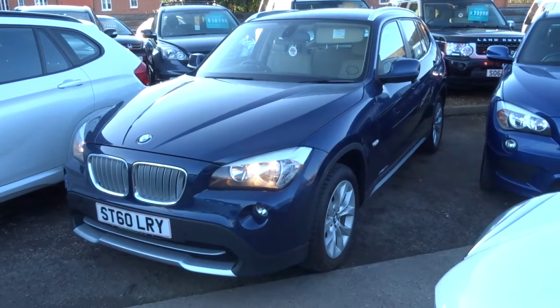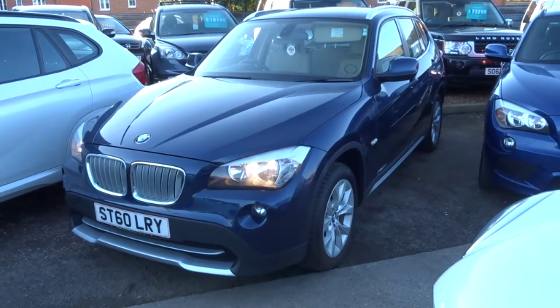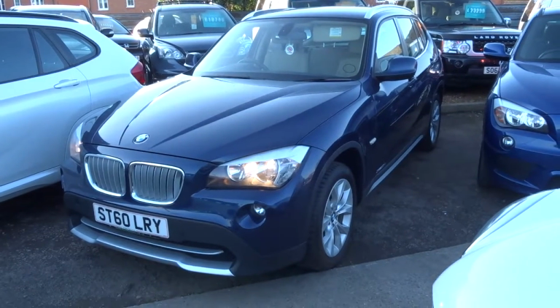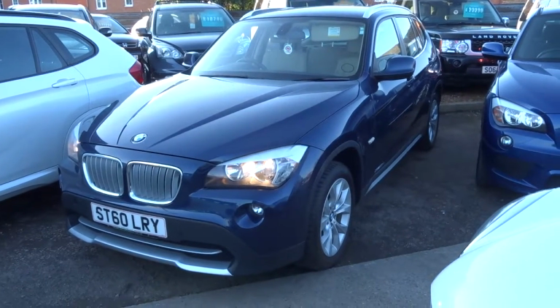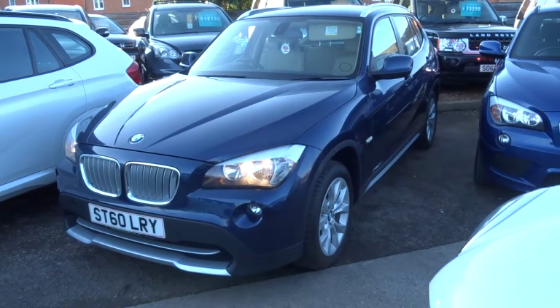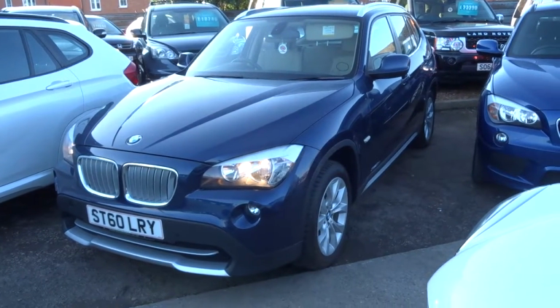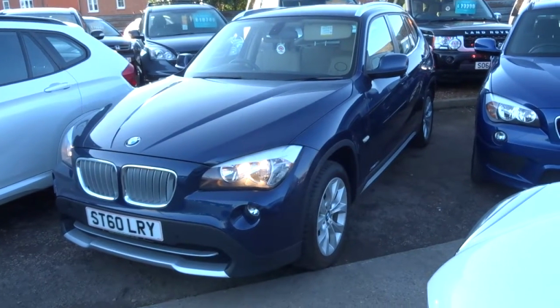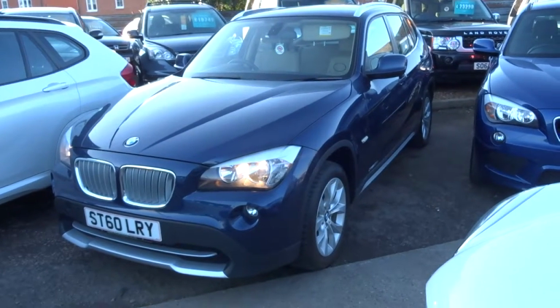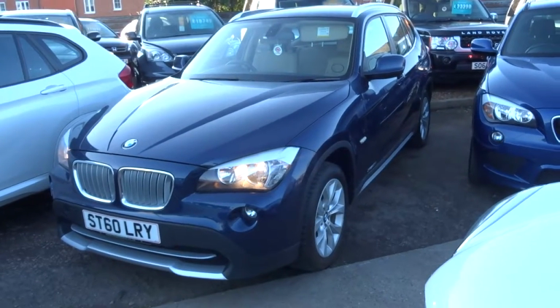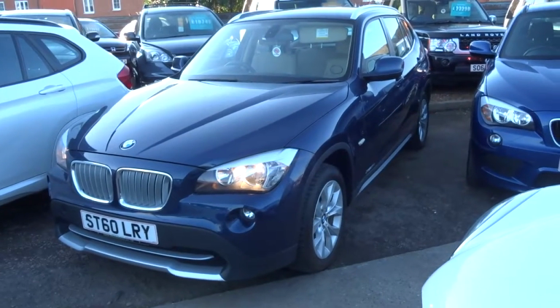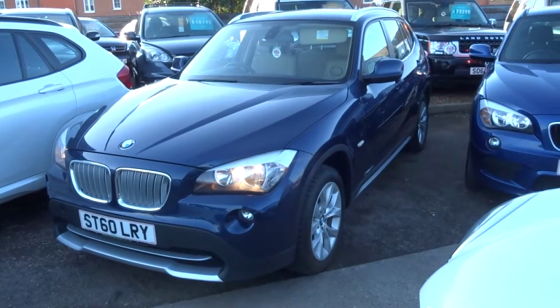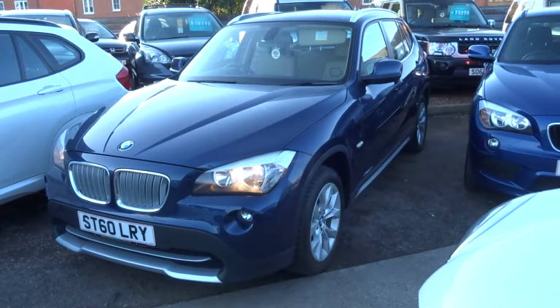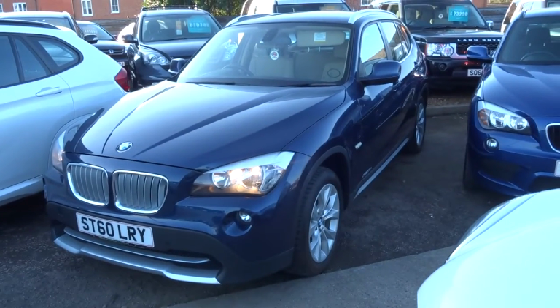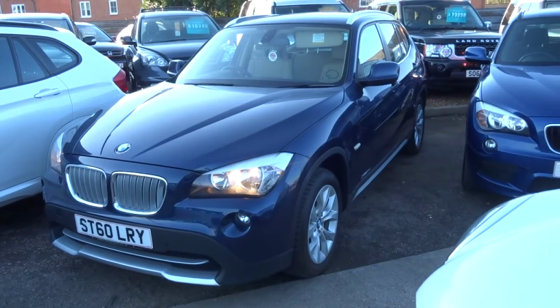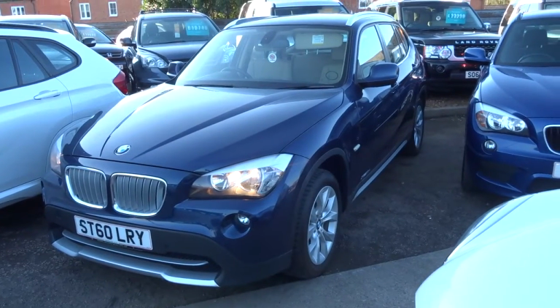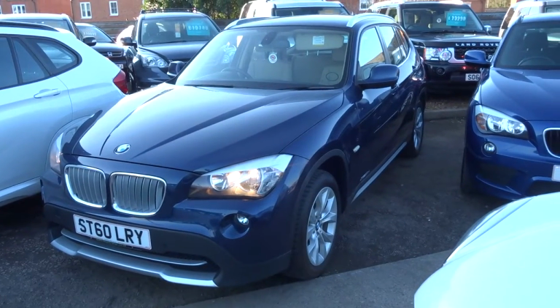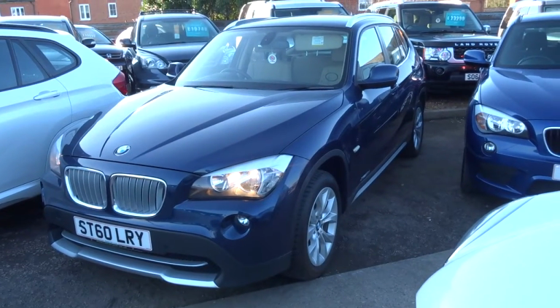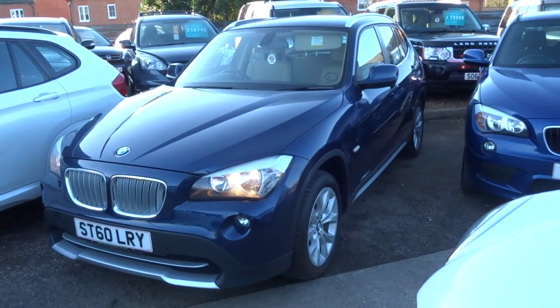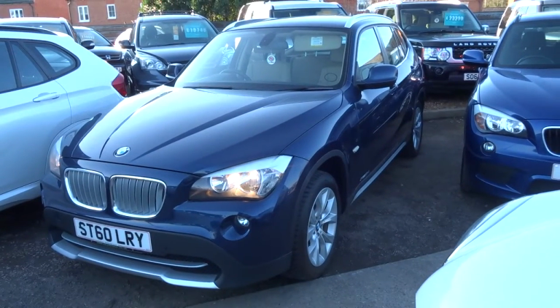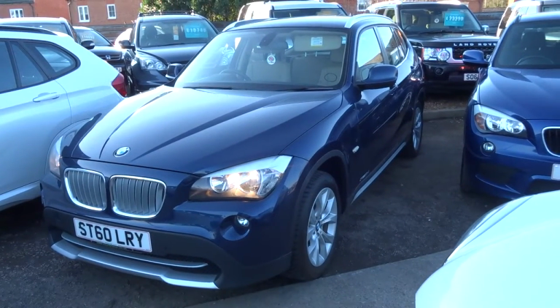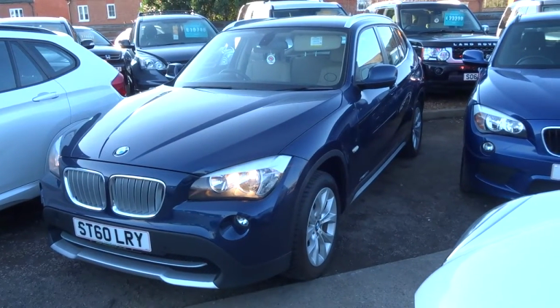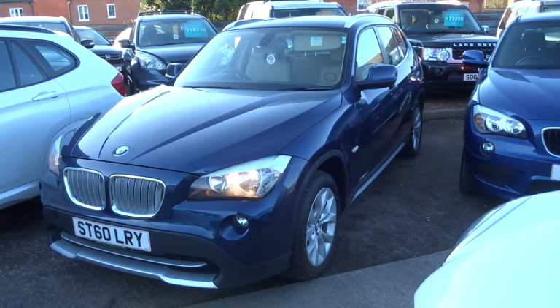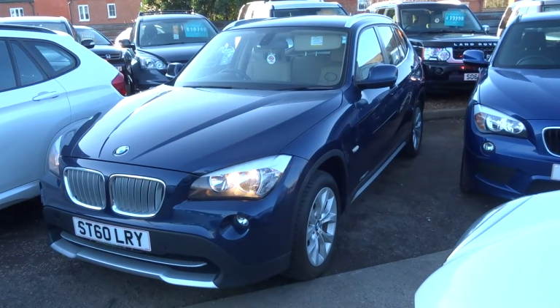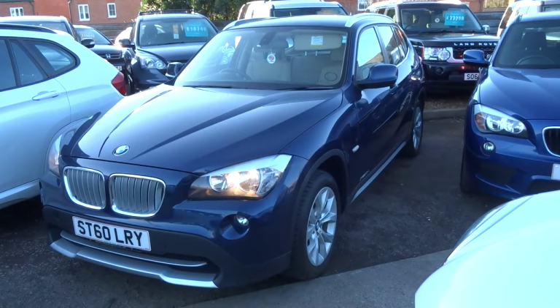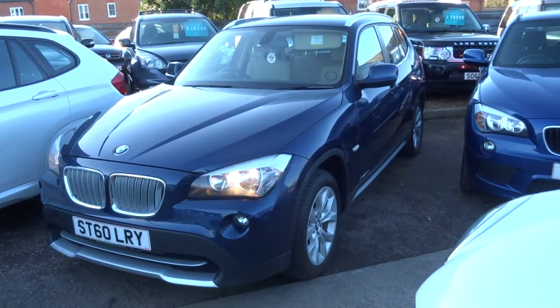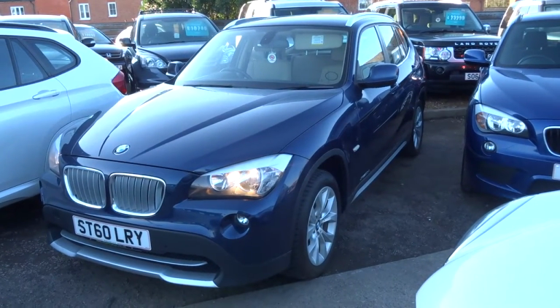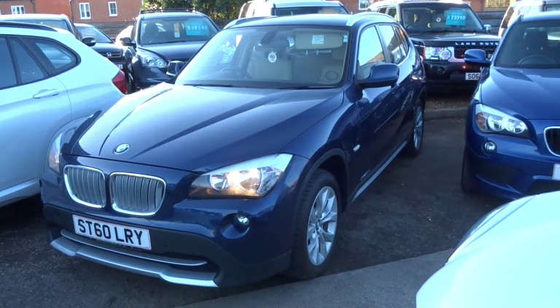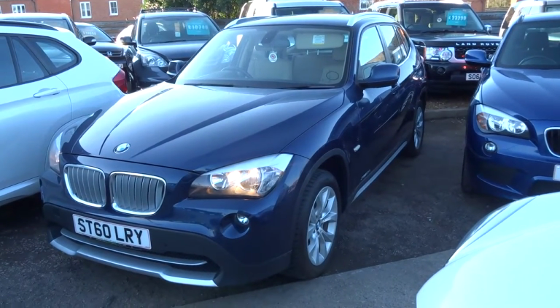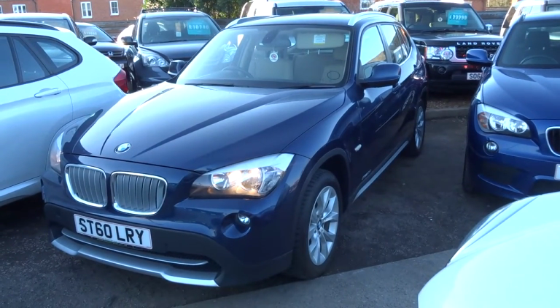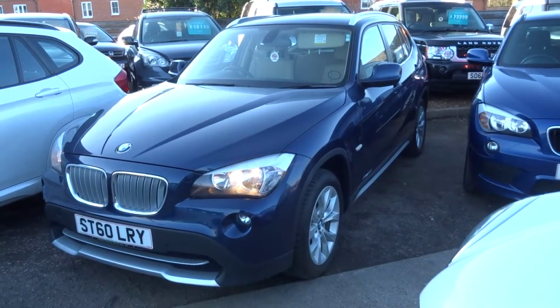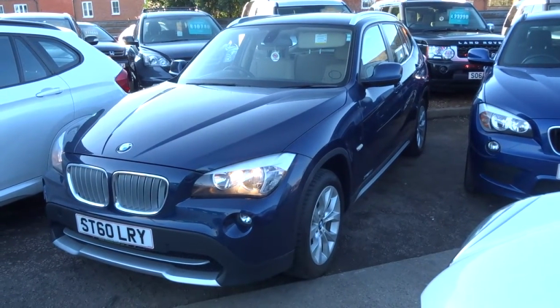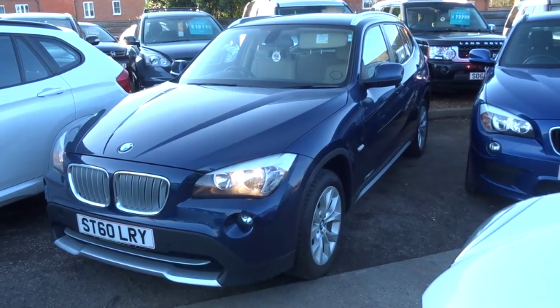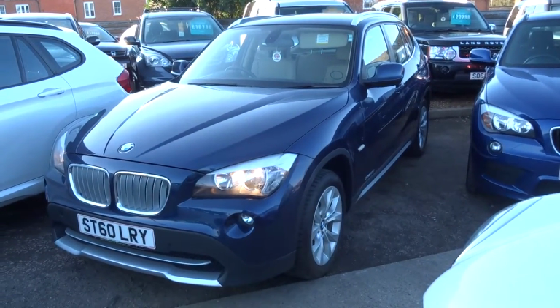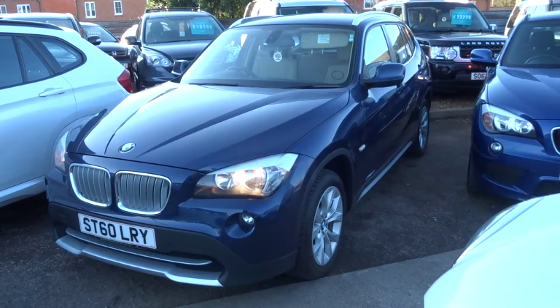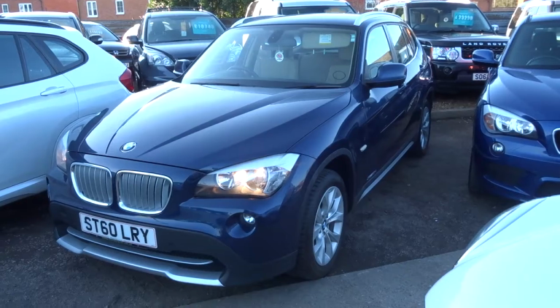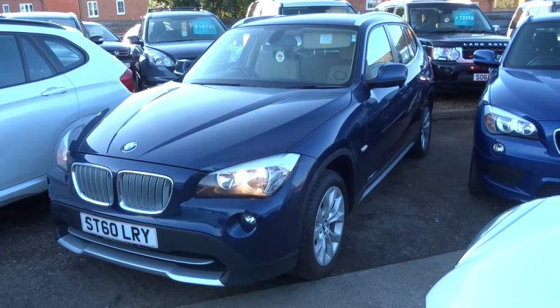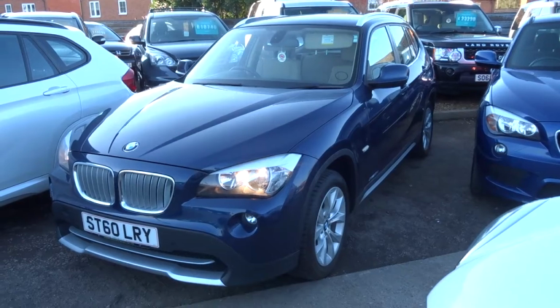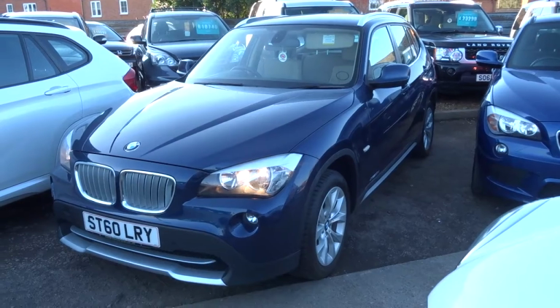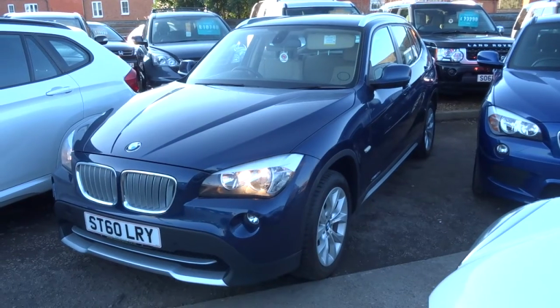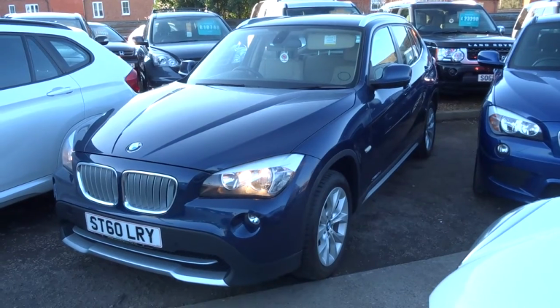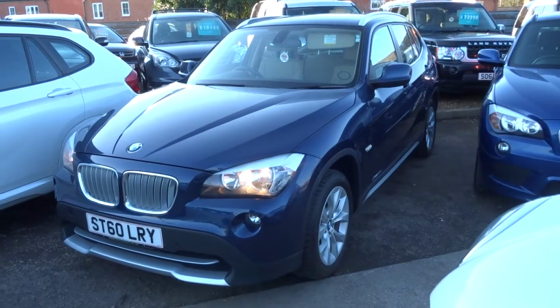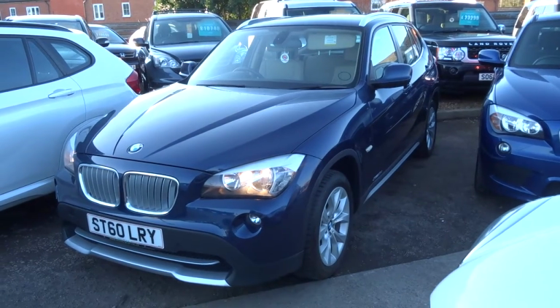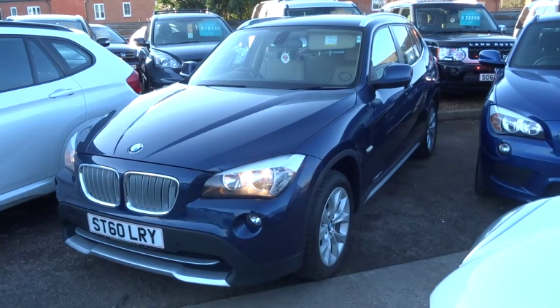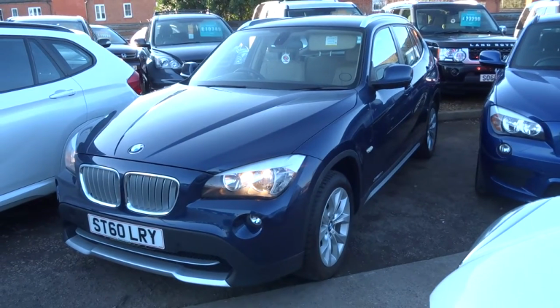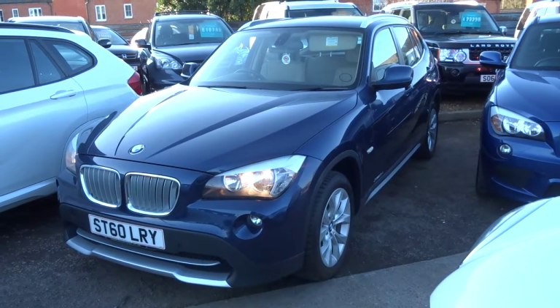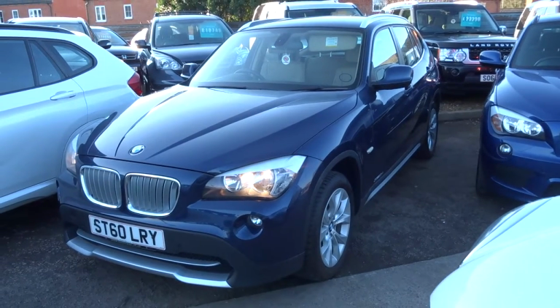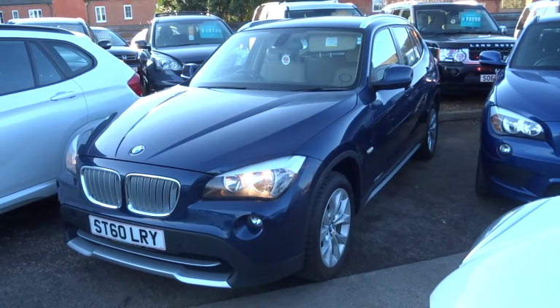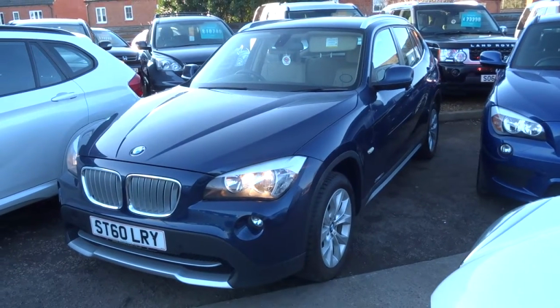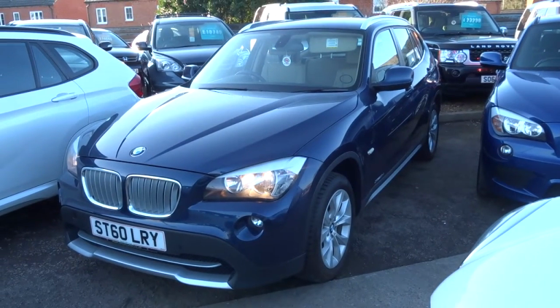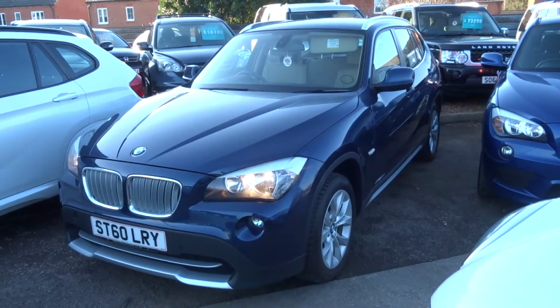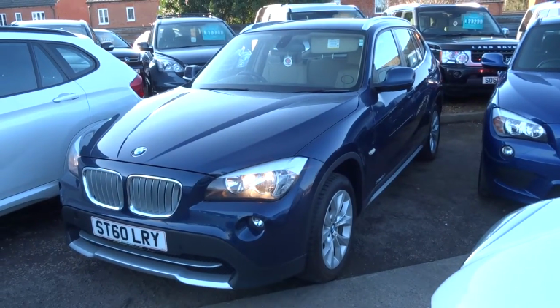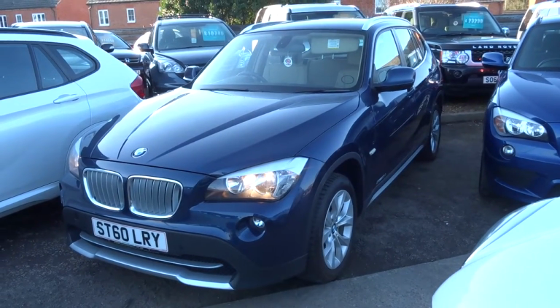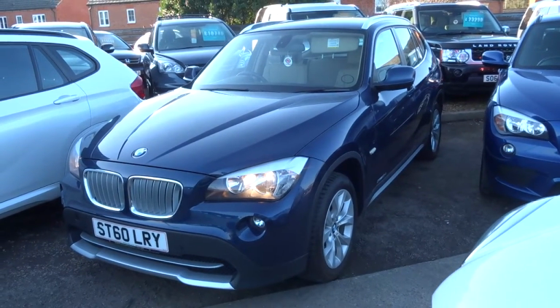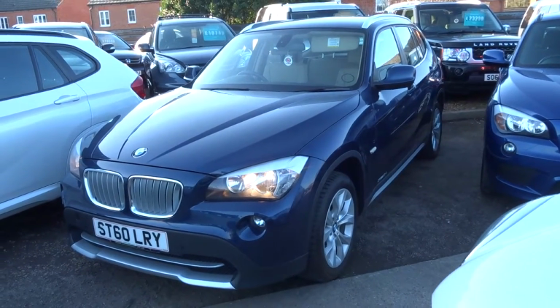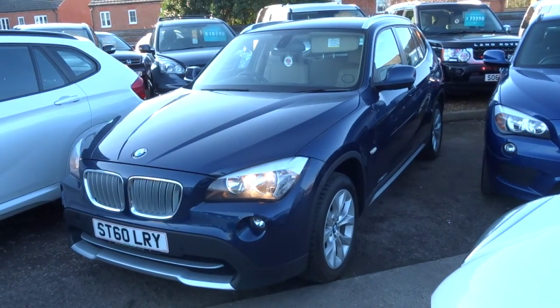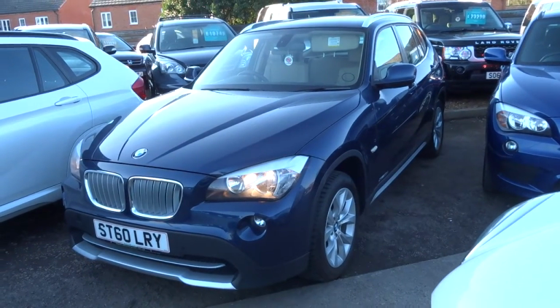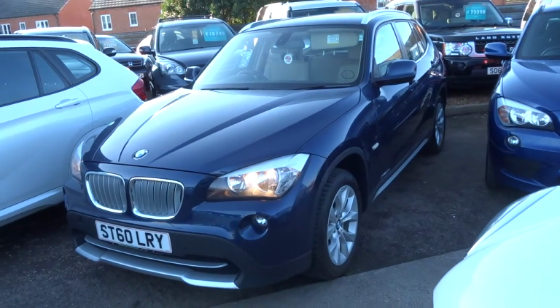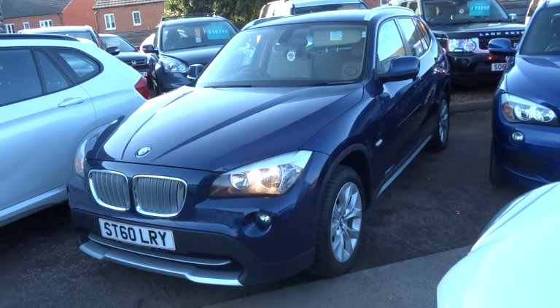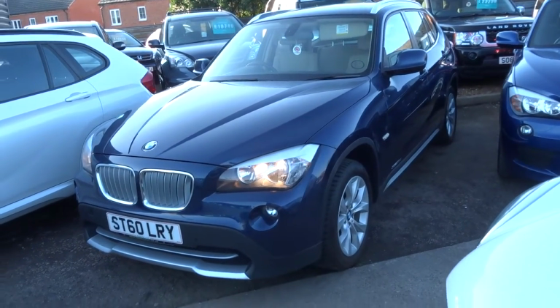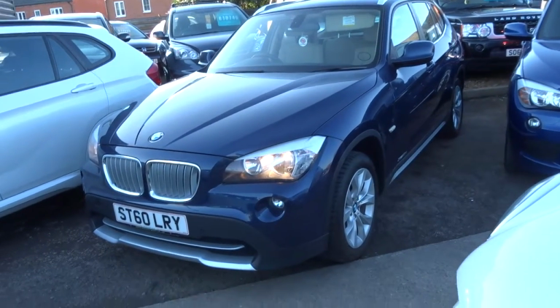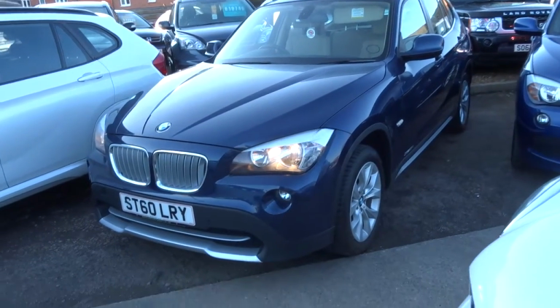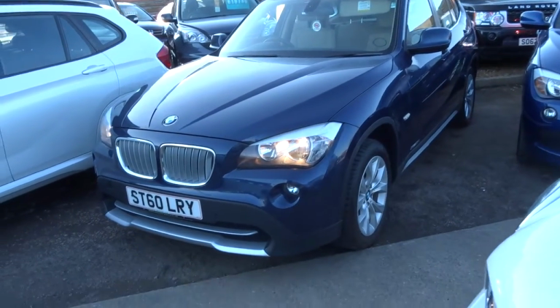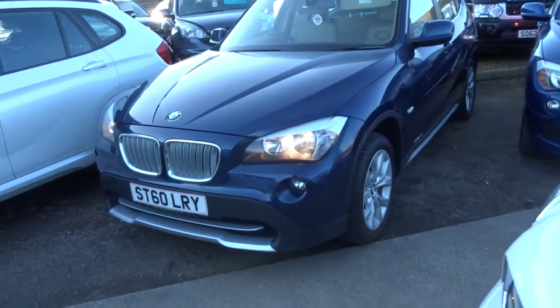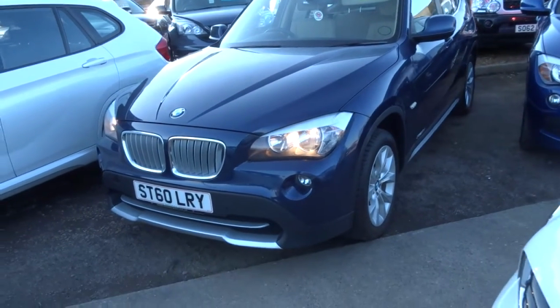Welcome to Country Car, my name's Tom. Here we have a BMW X1. This is an X-Drive, therefore it's a four-wheel drive.